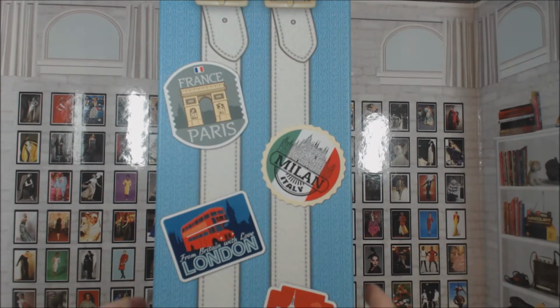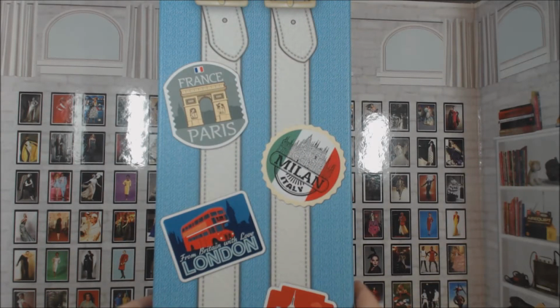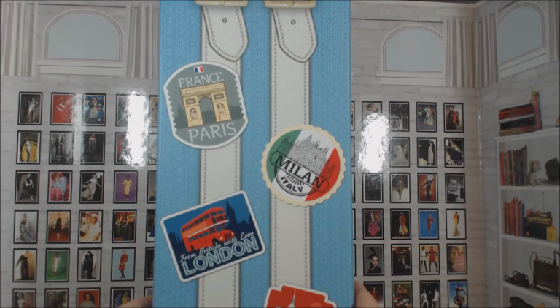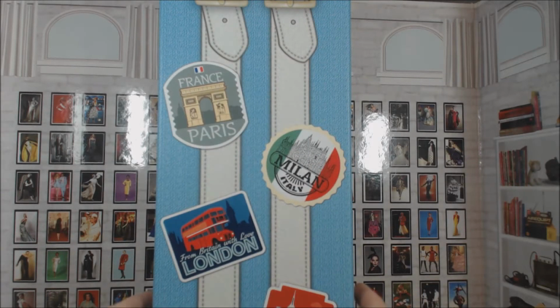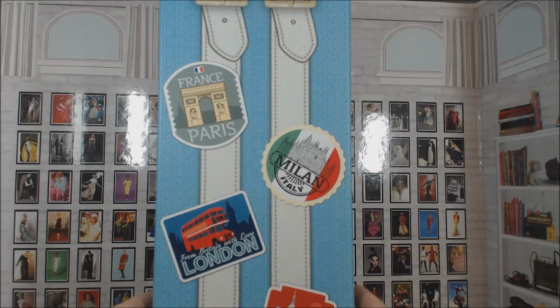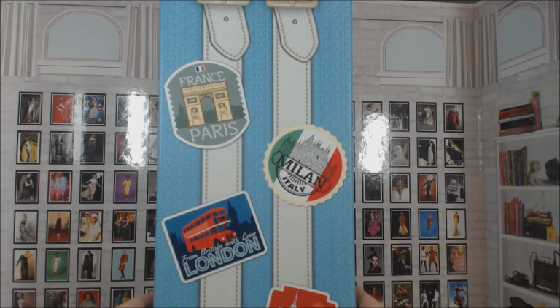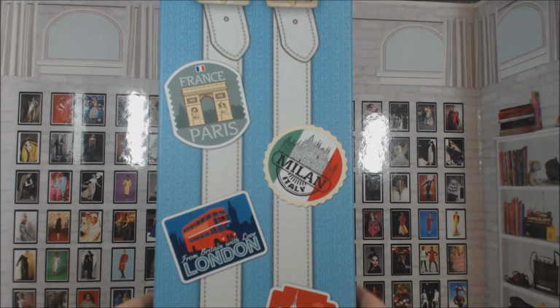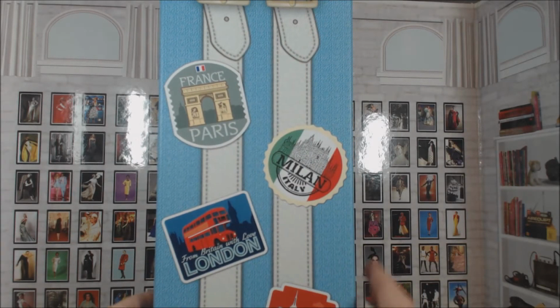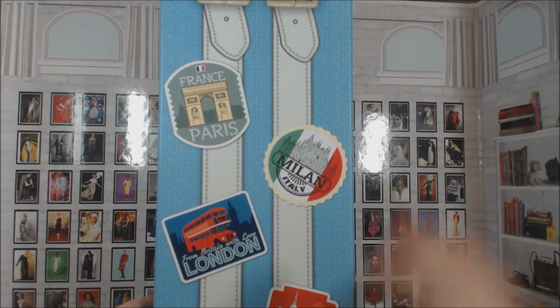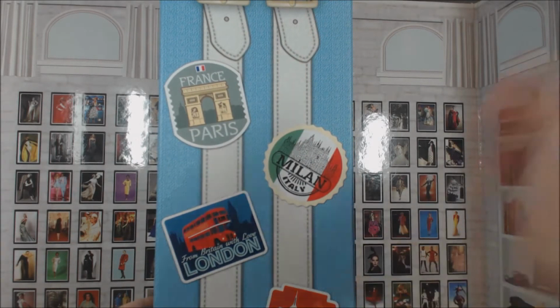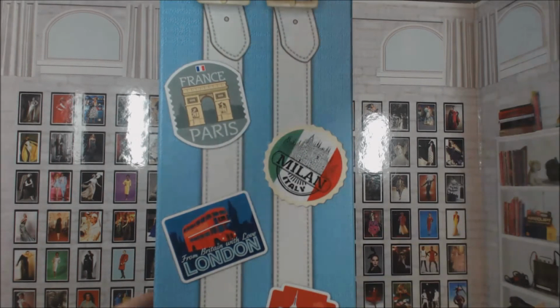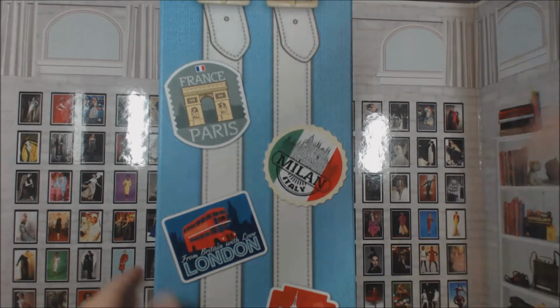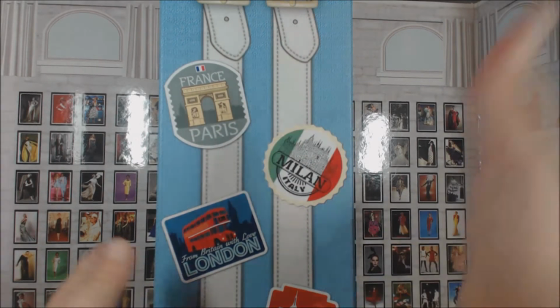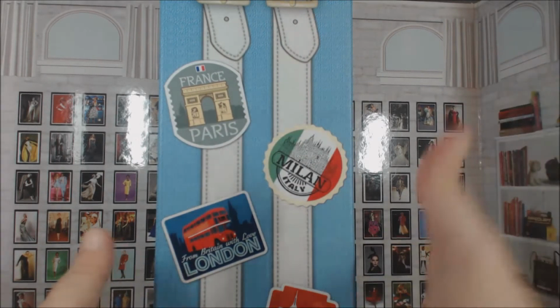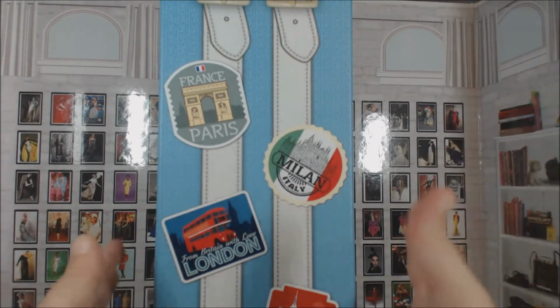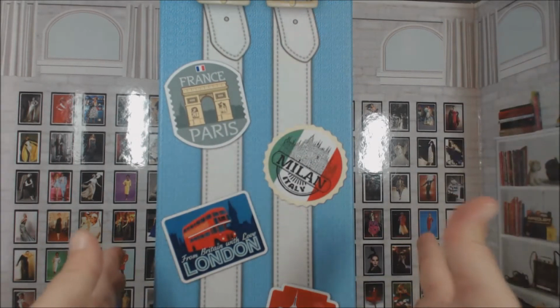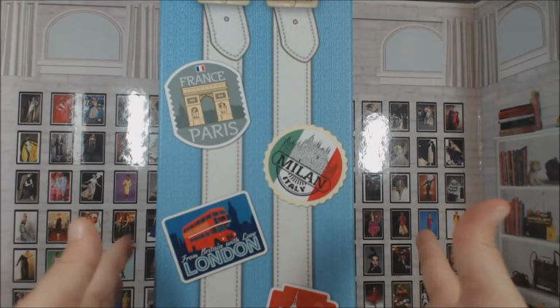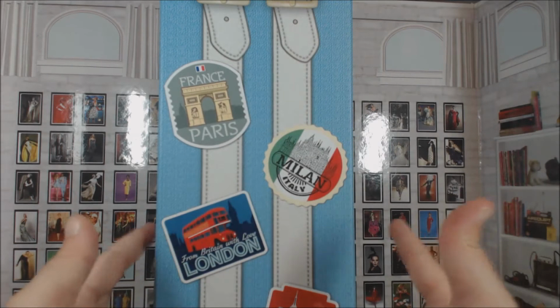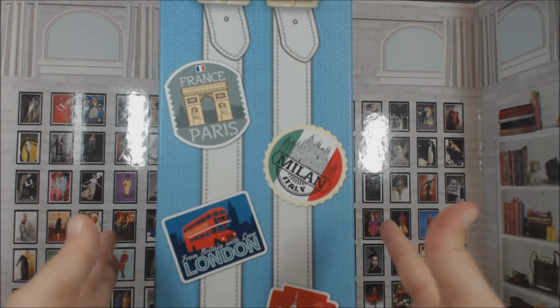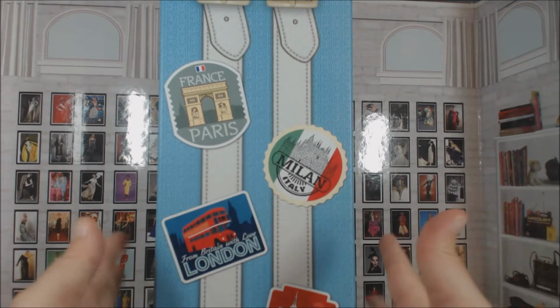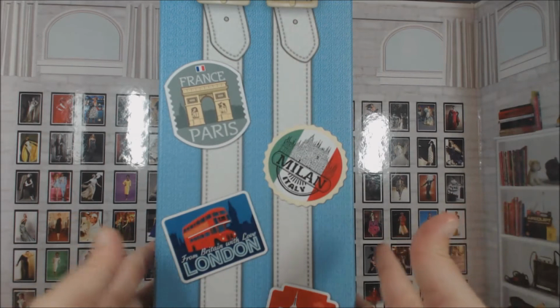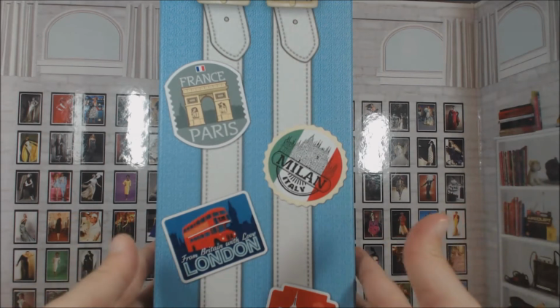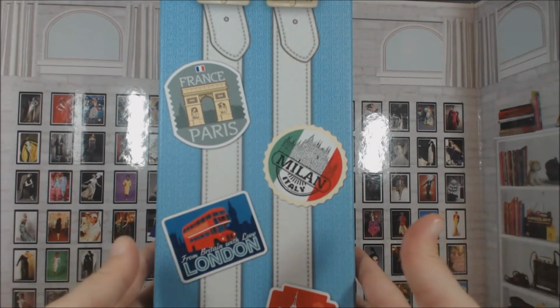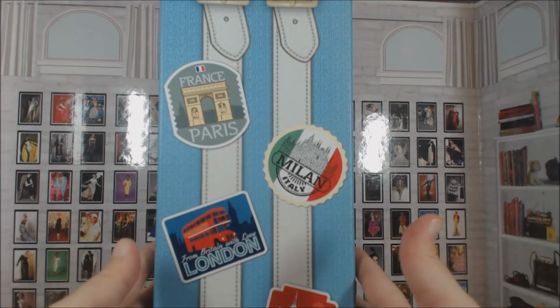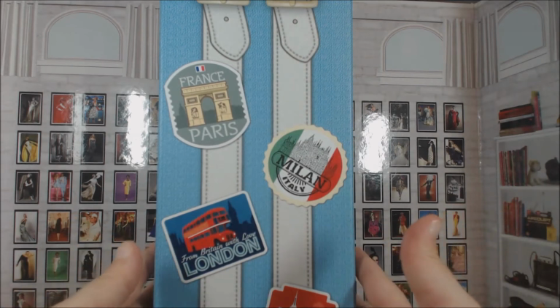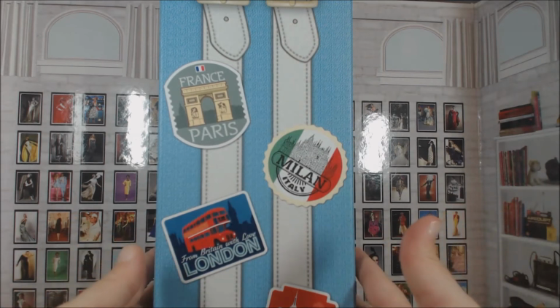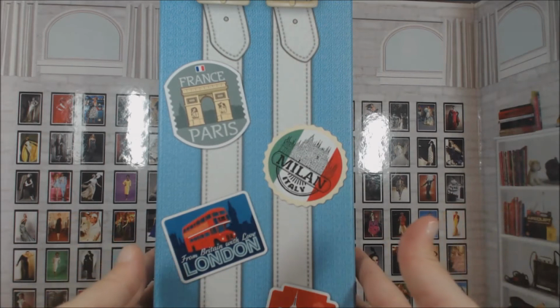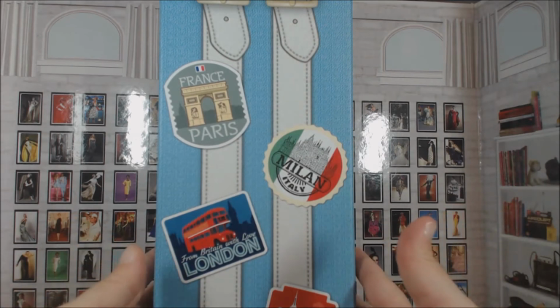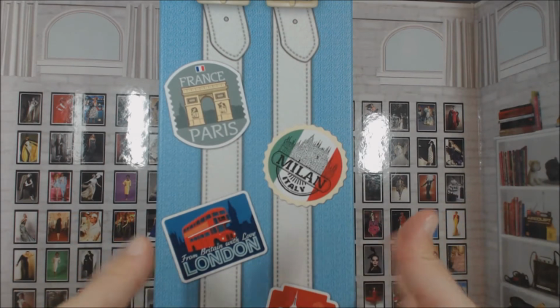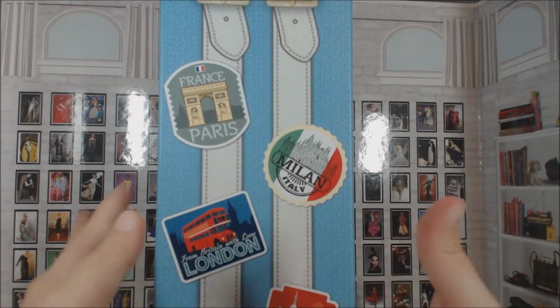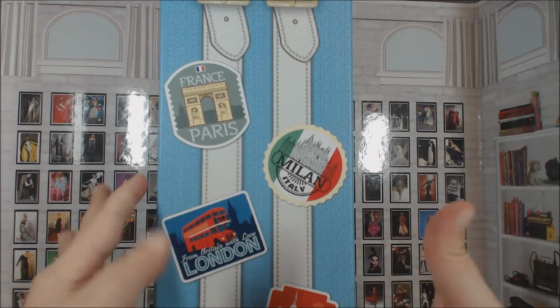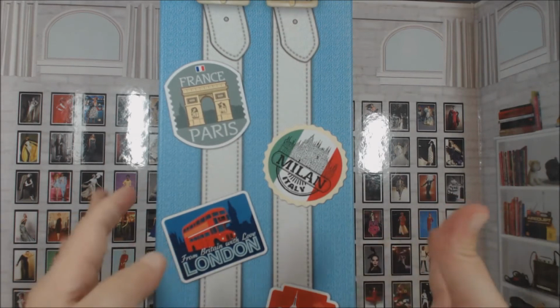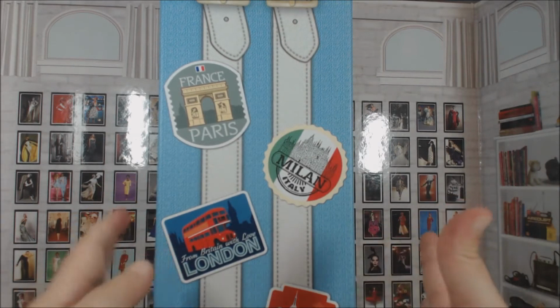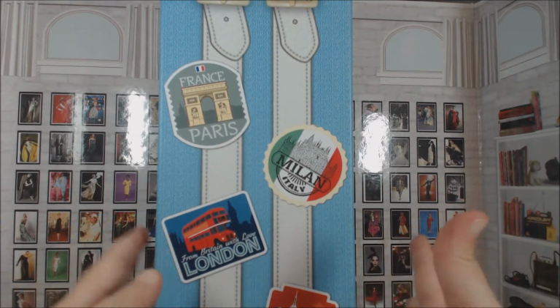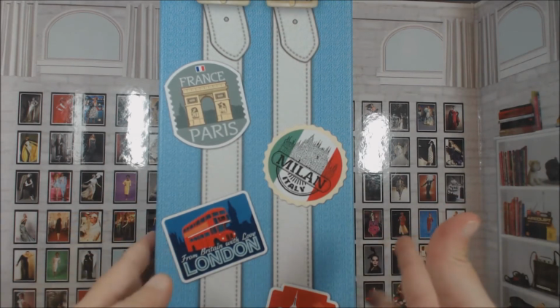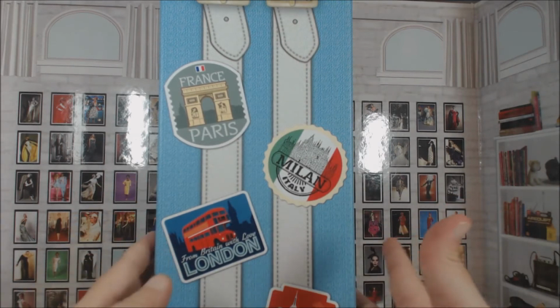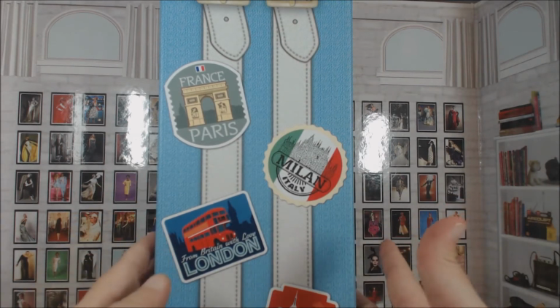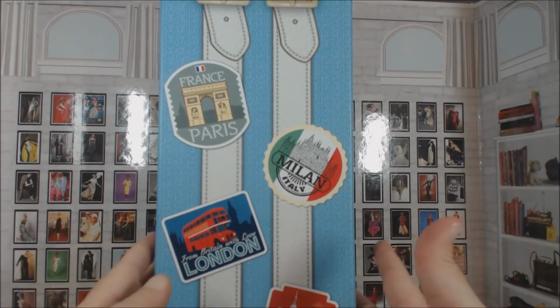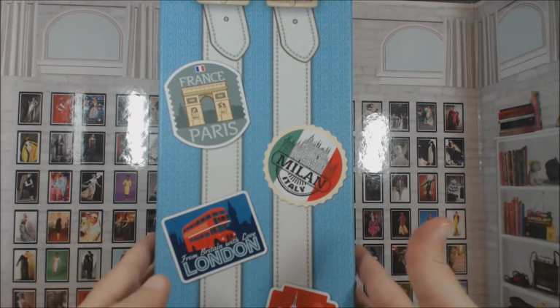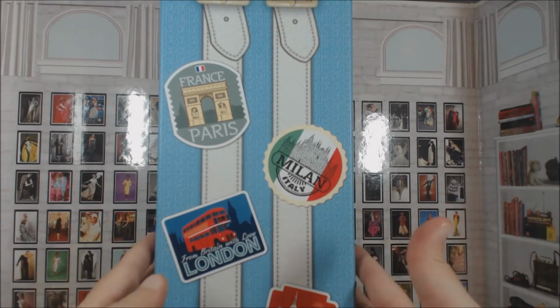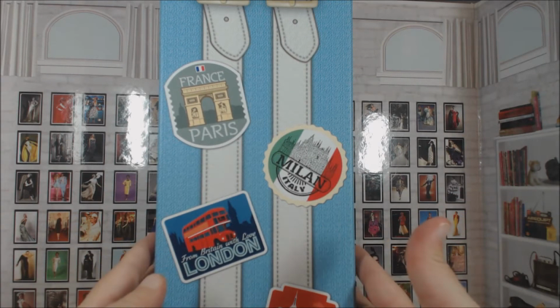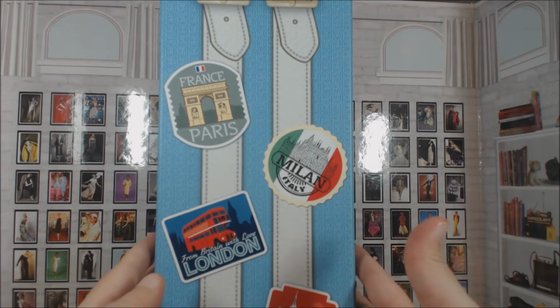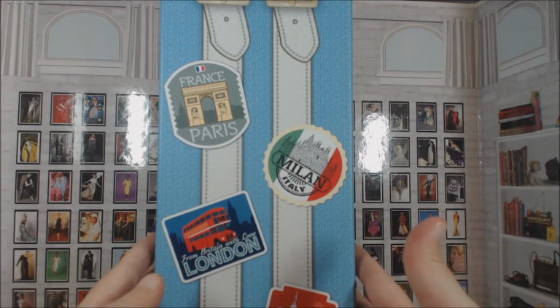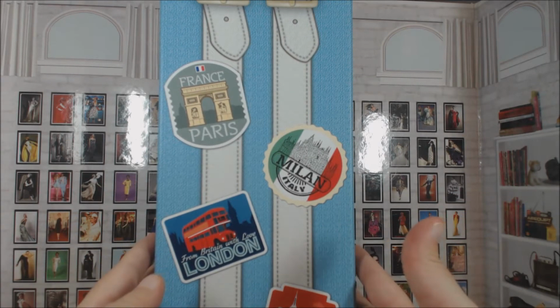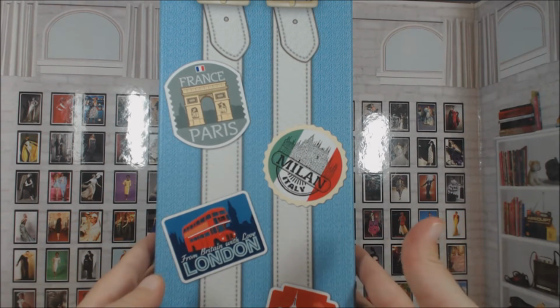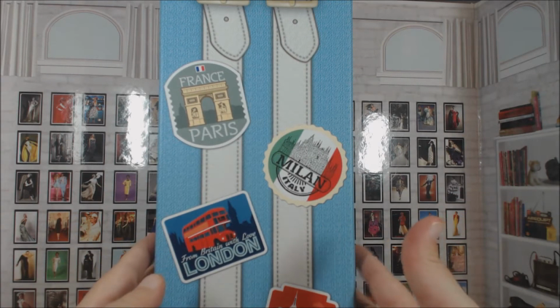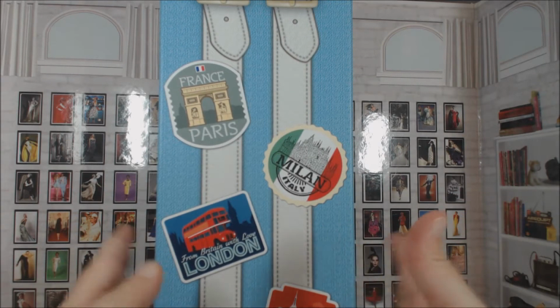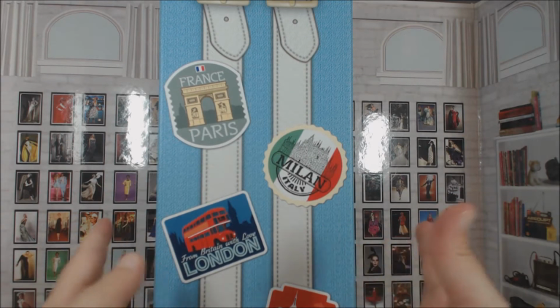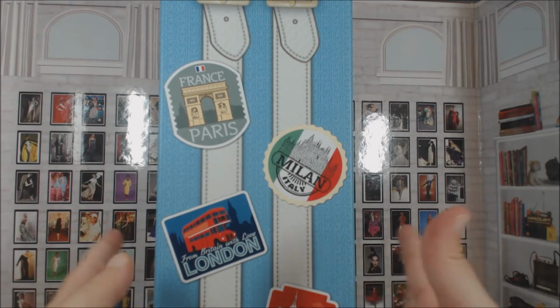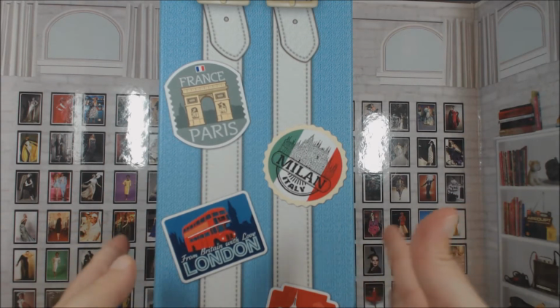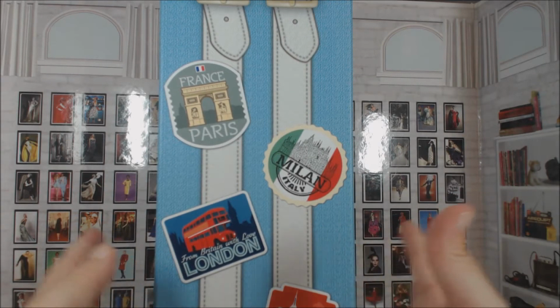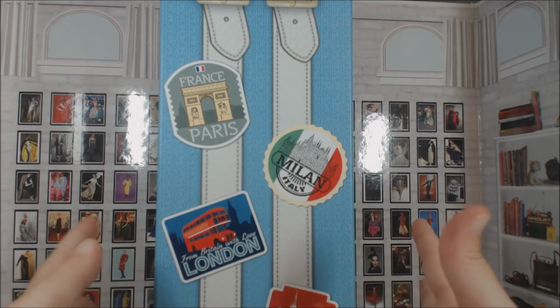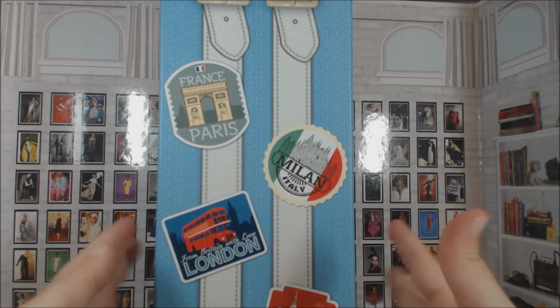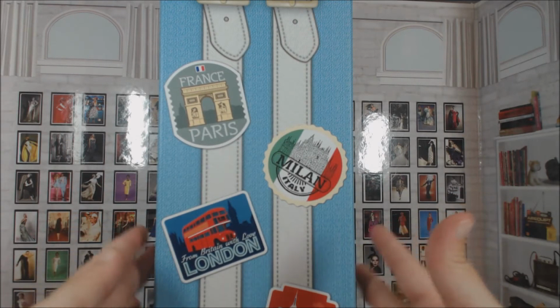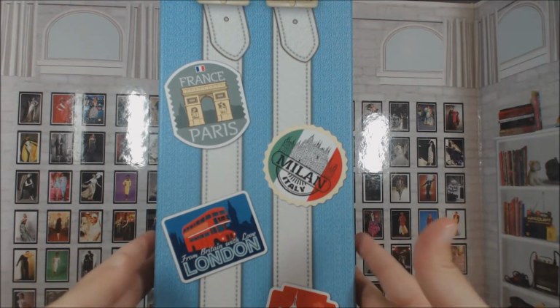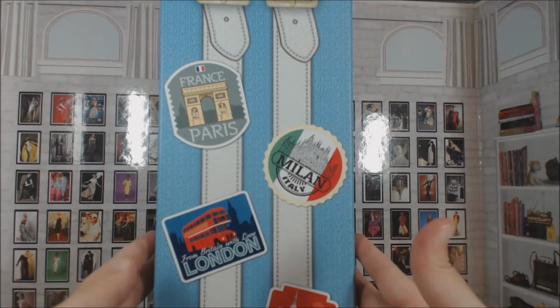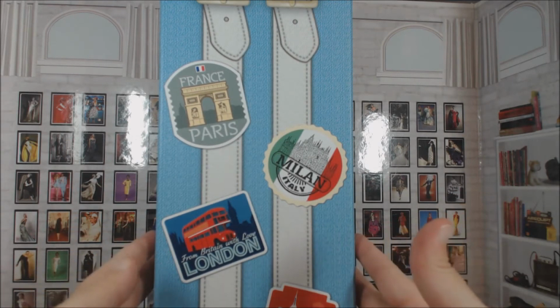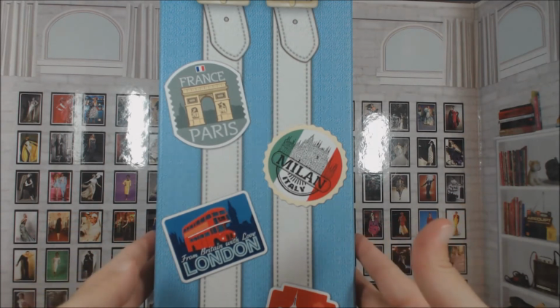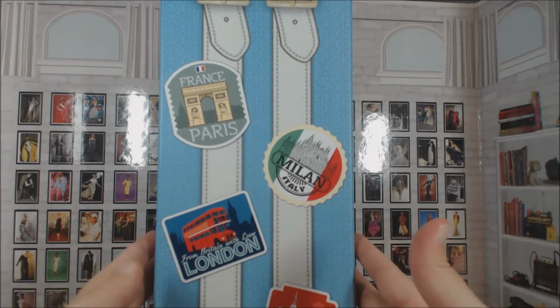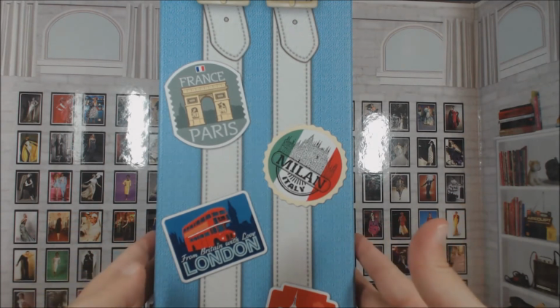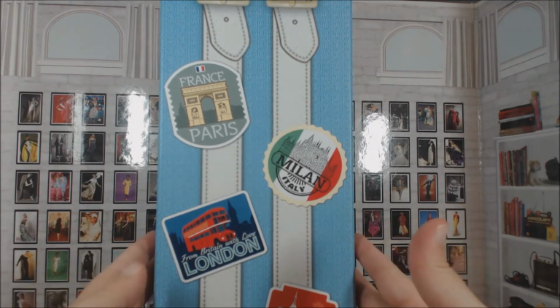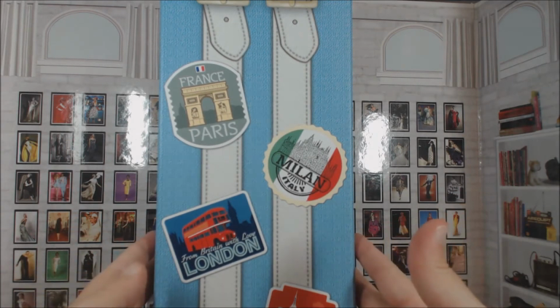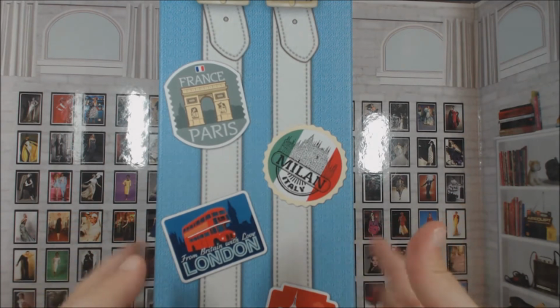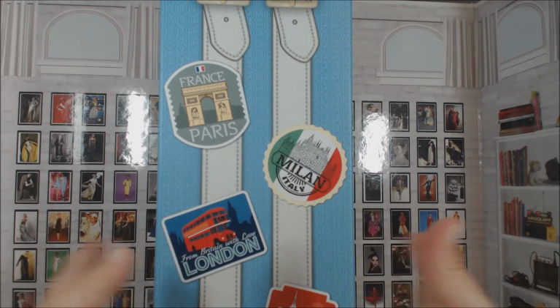Hello everybody, it's Barbara, and welcome to my review of yet another Poppy Parker doll from the Traveler series.